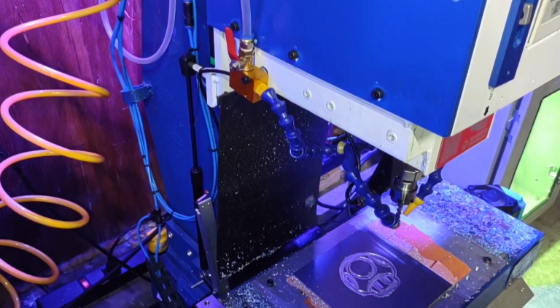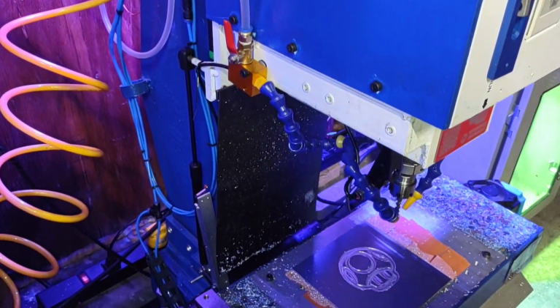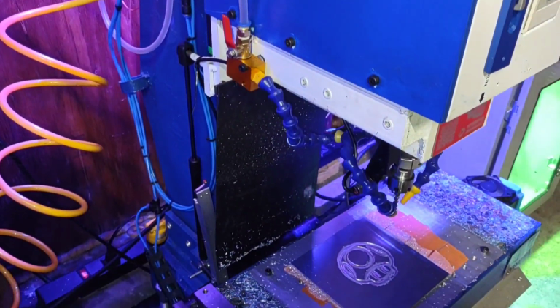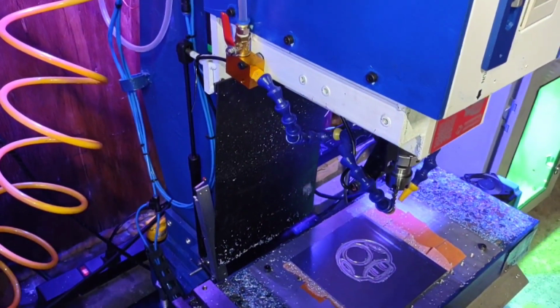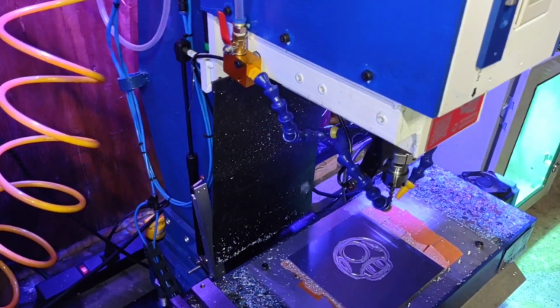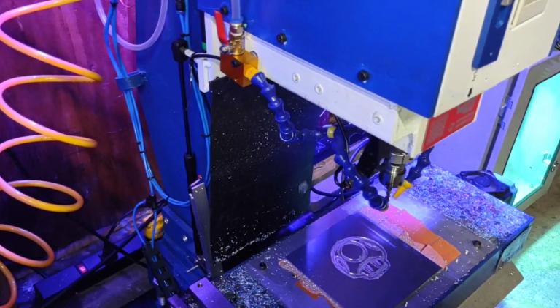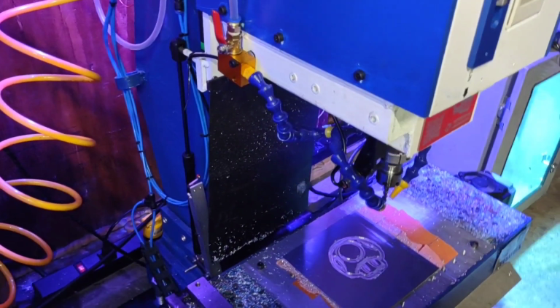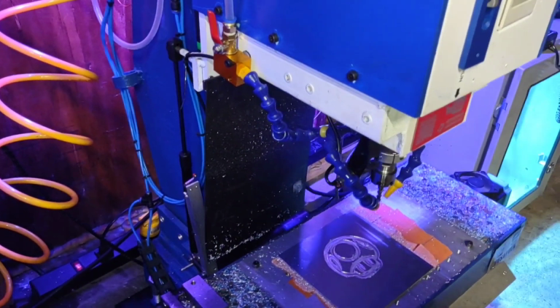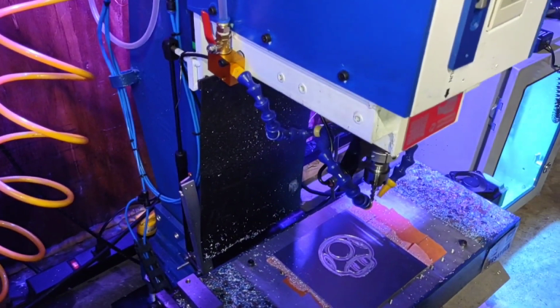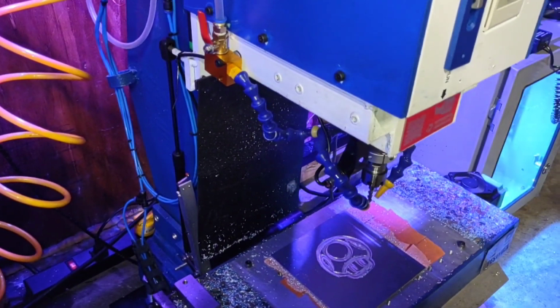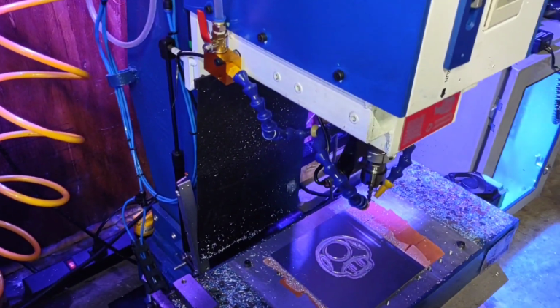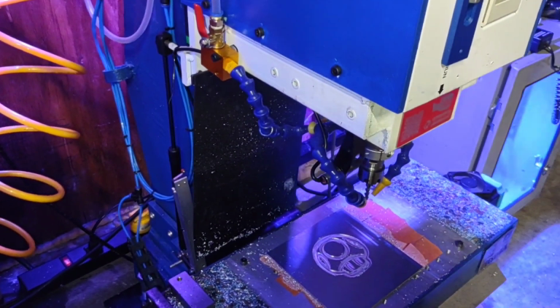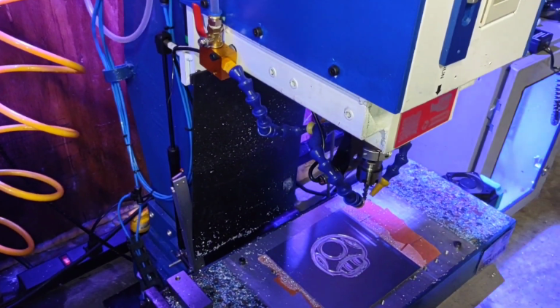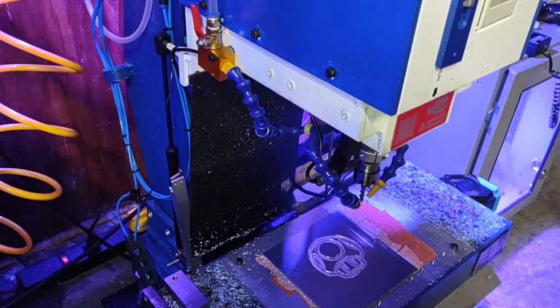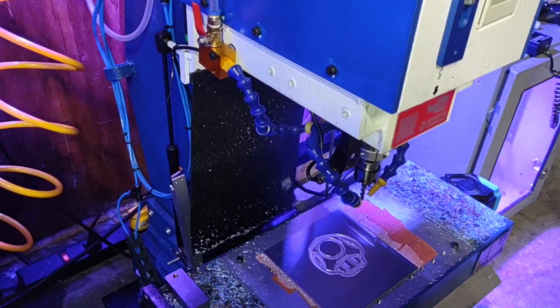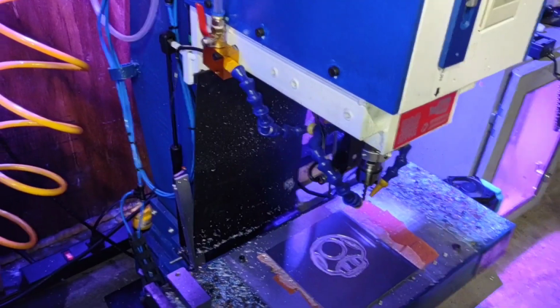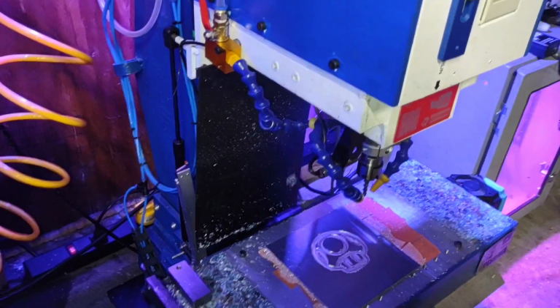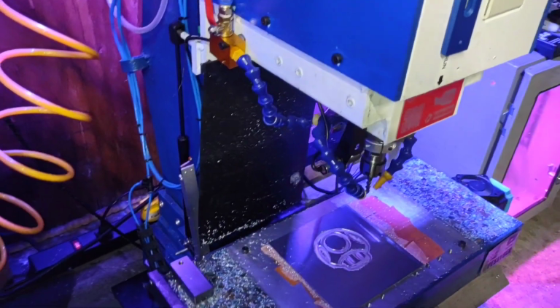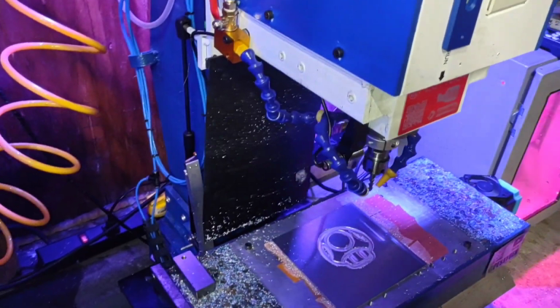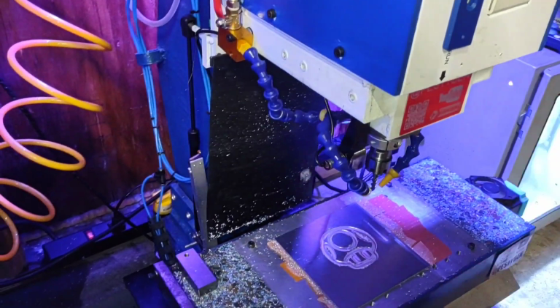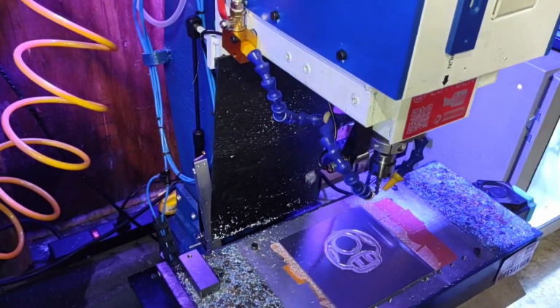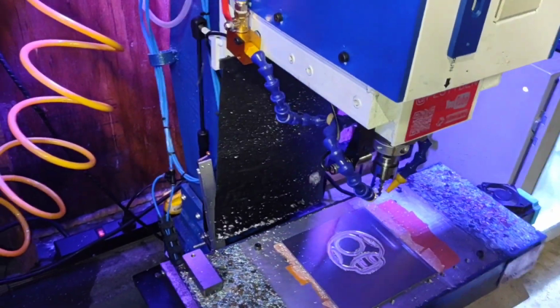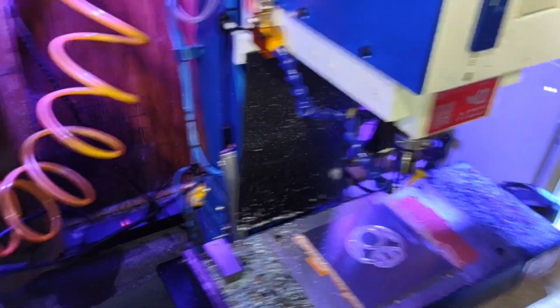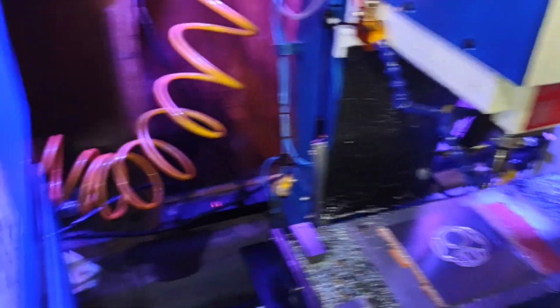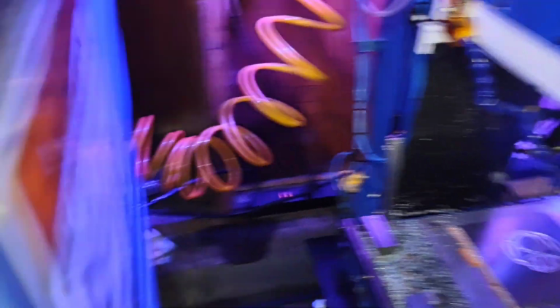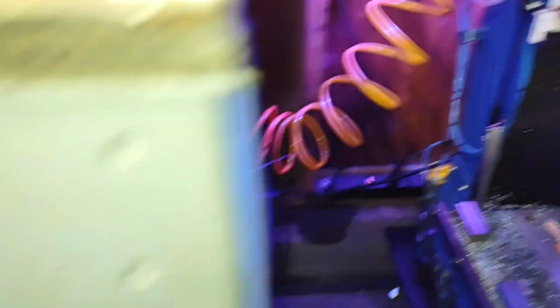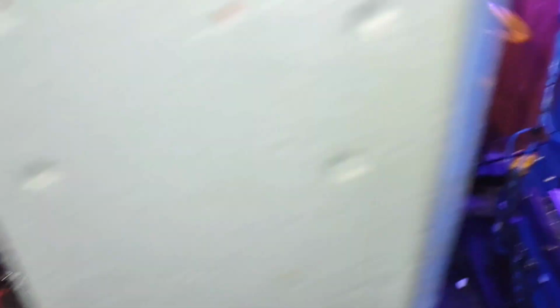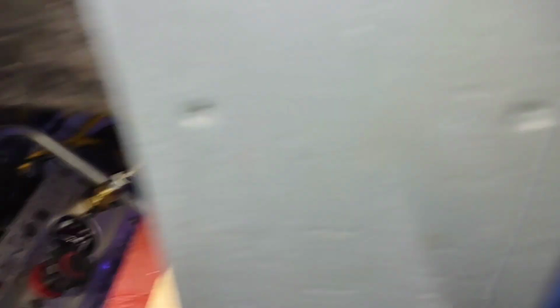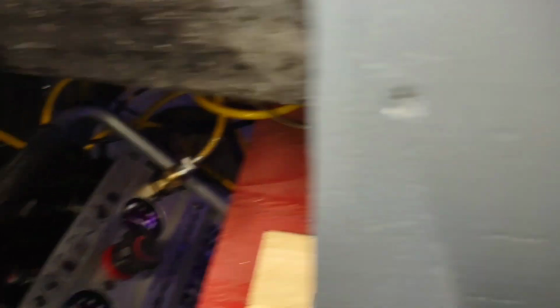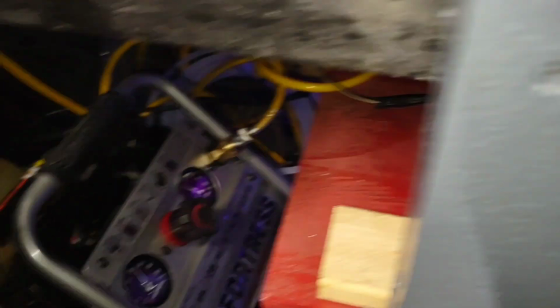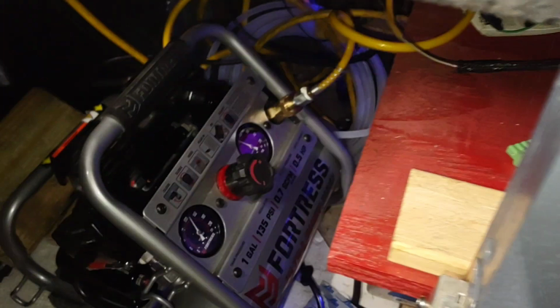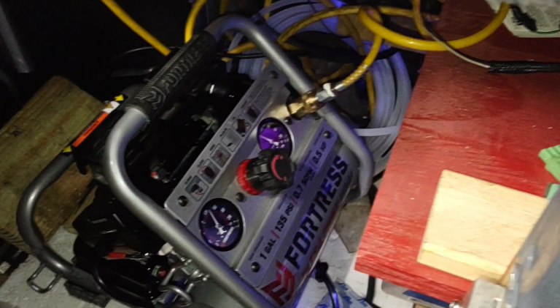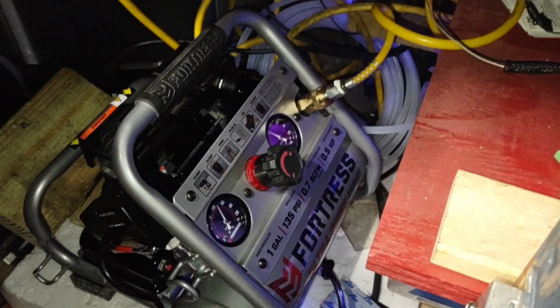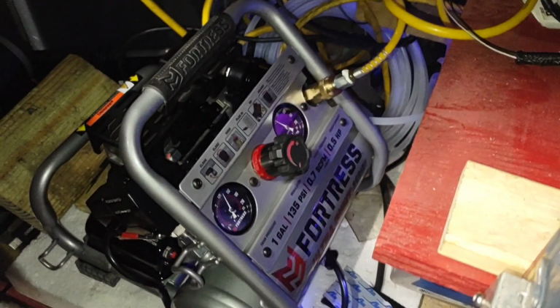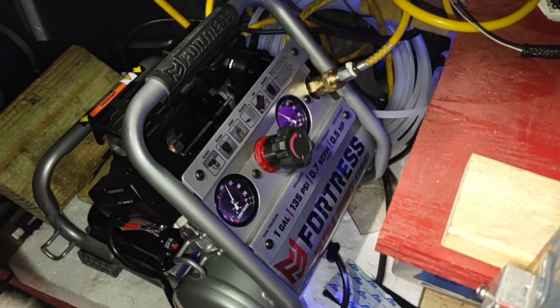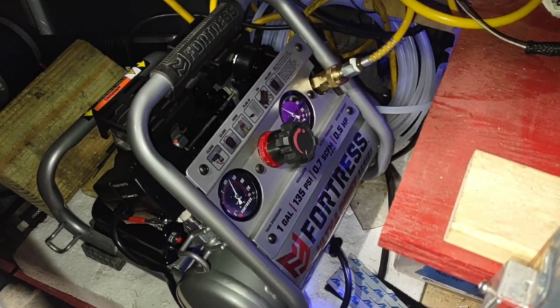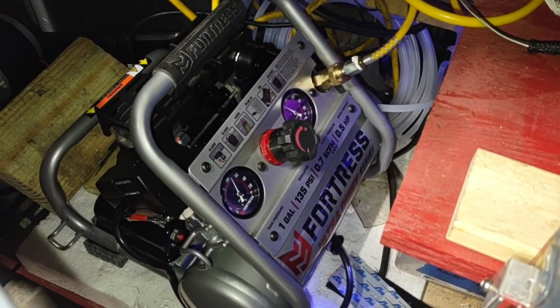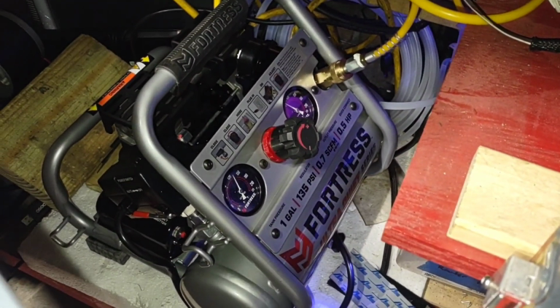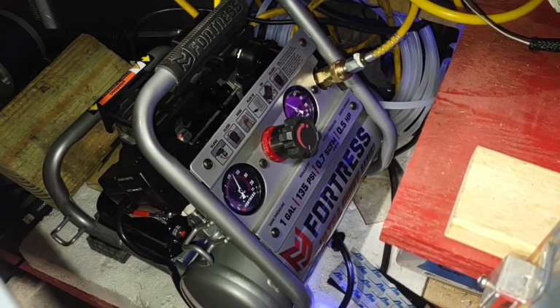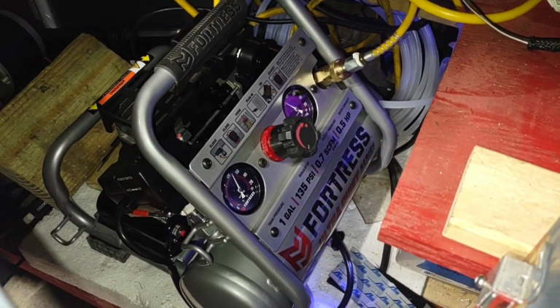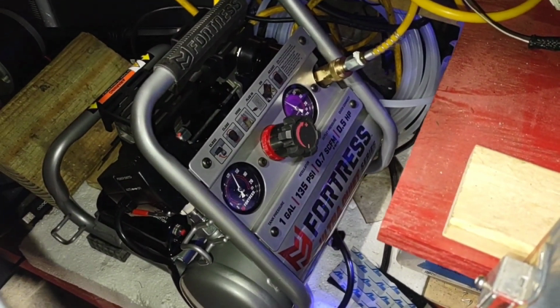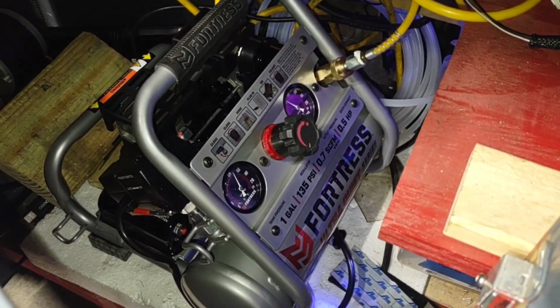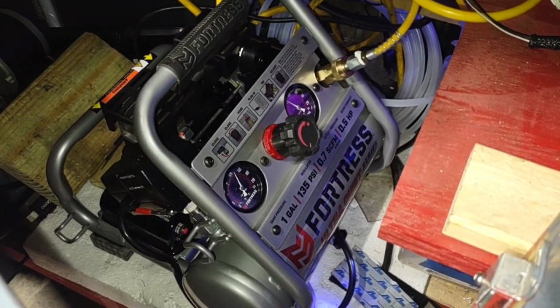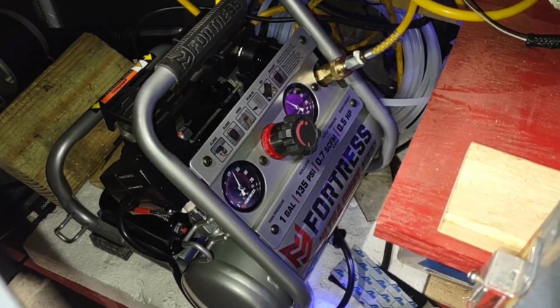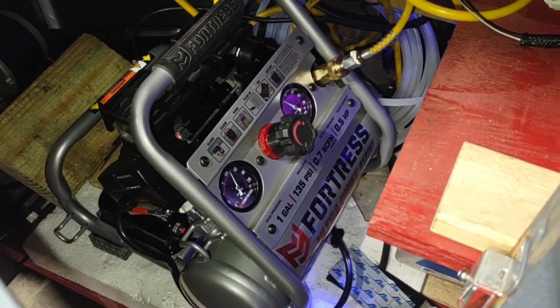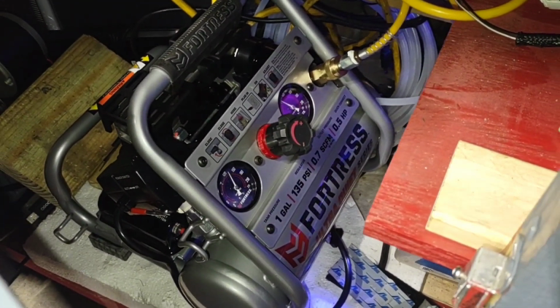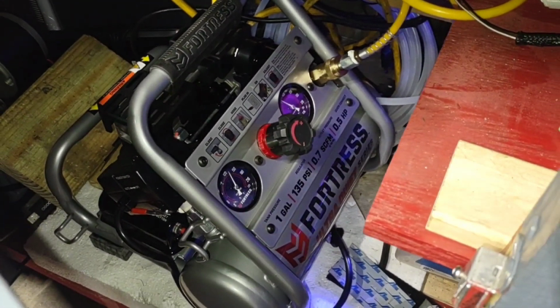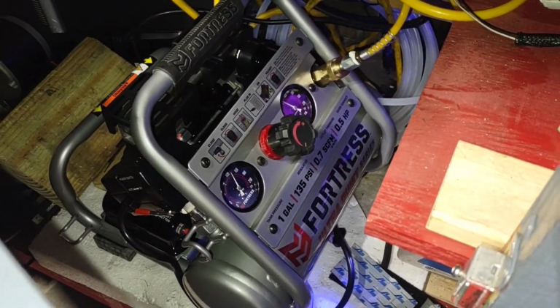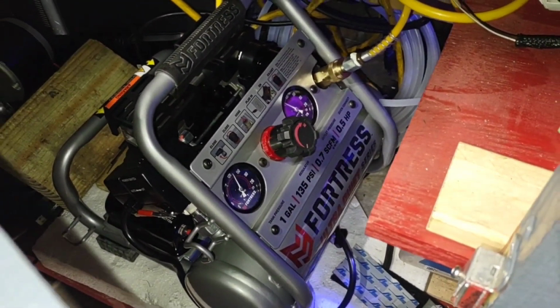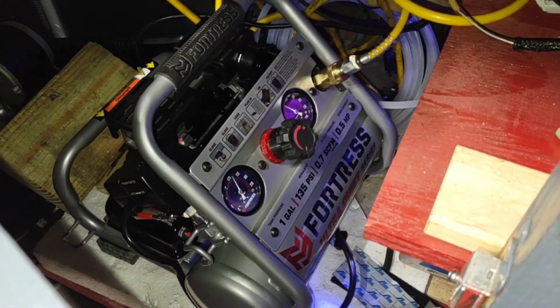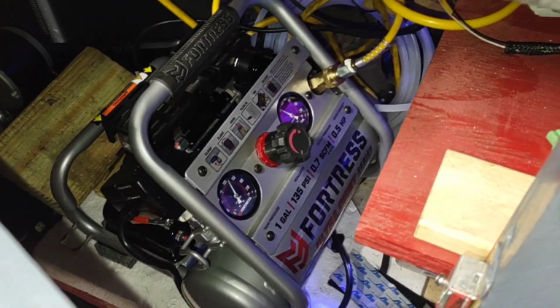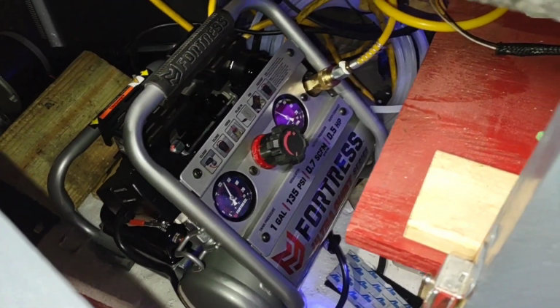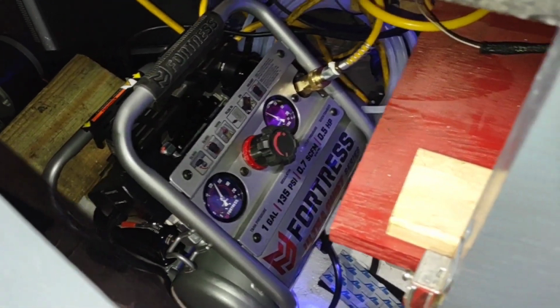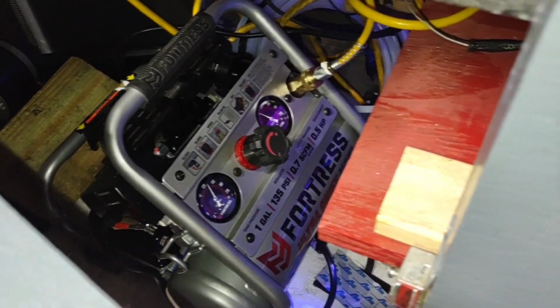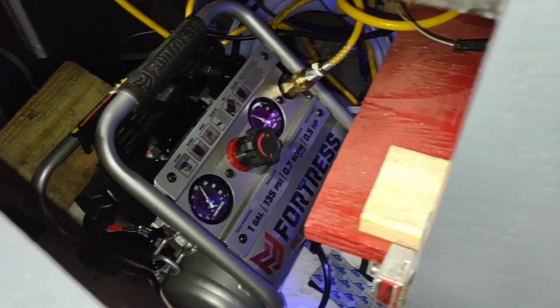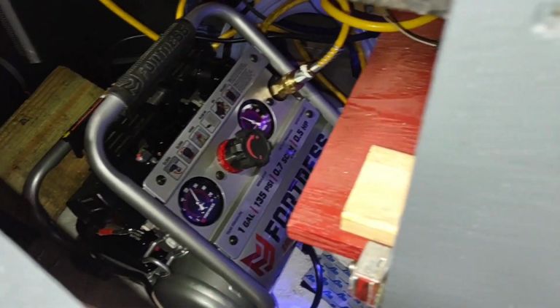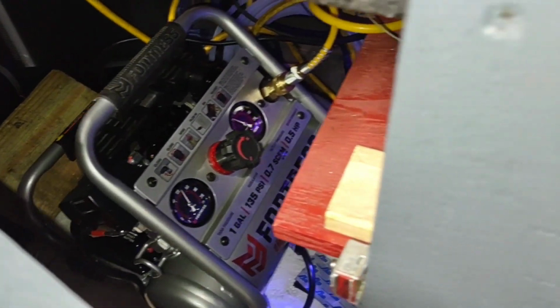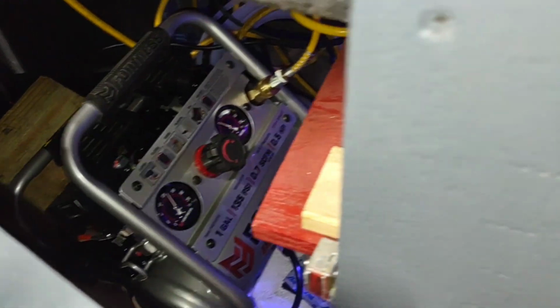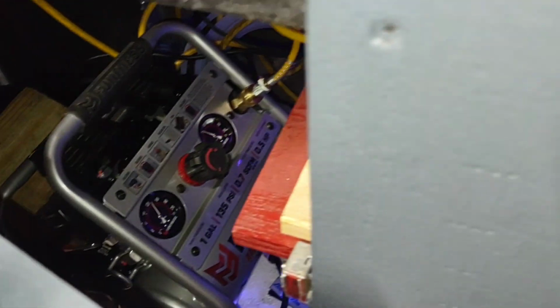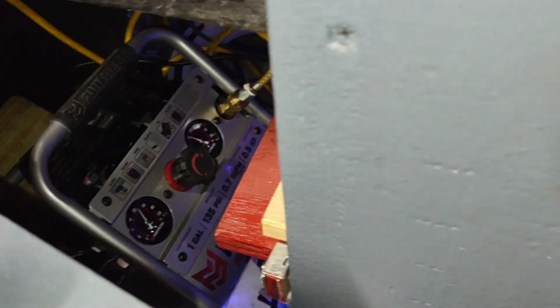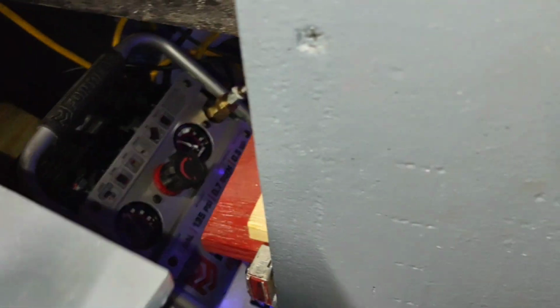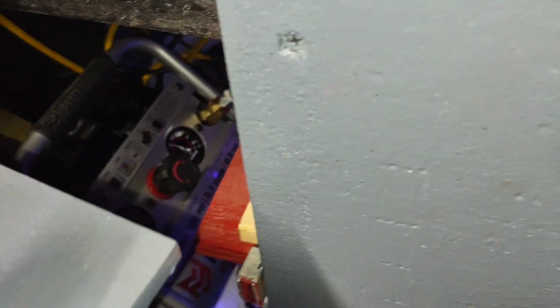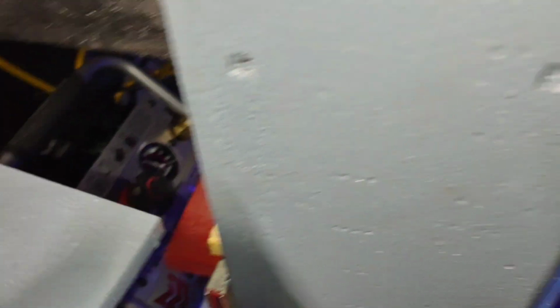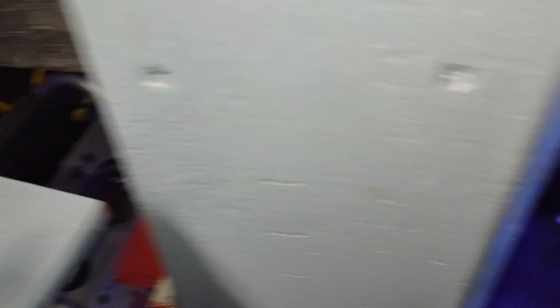It's using one of the cheap Harbor Freight silent air compressors. It really is silent and I definitely recommend it.